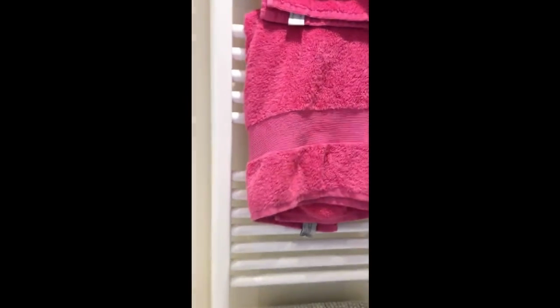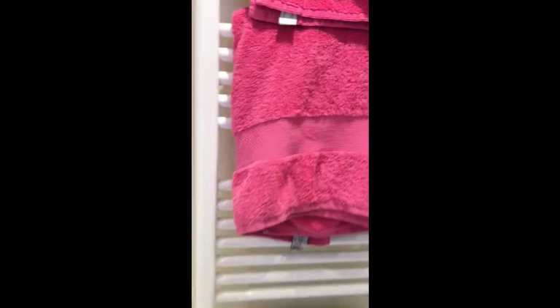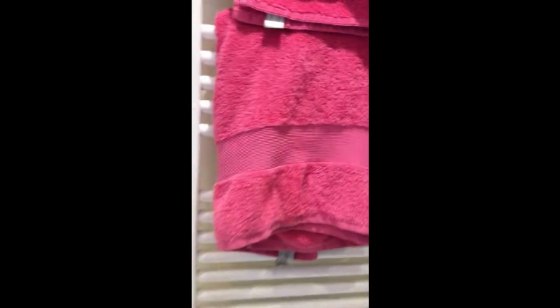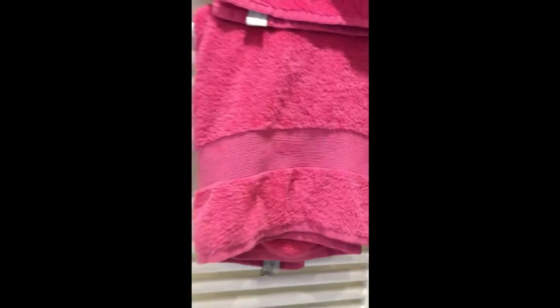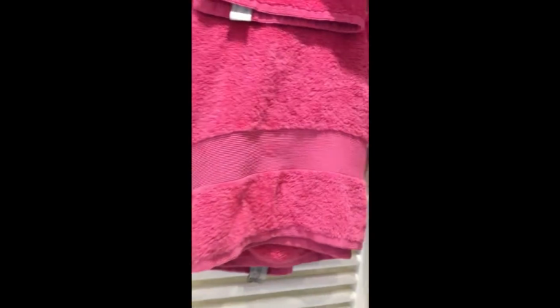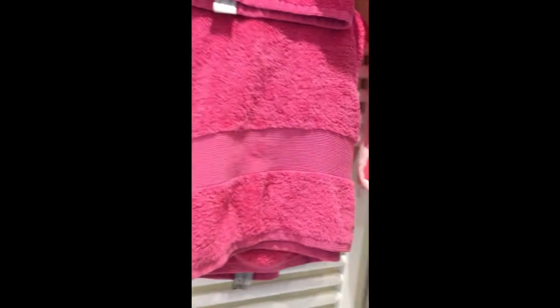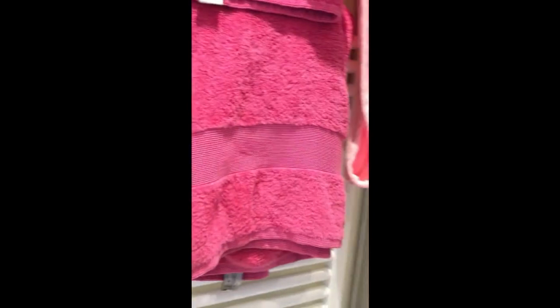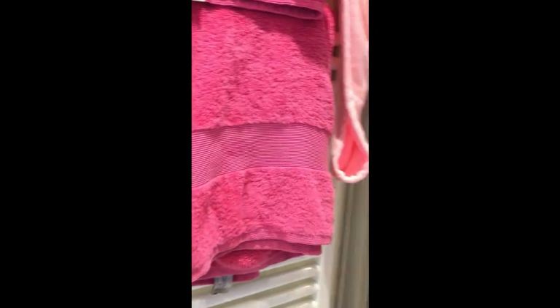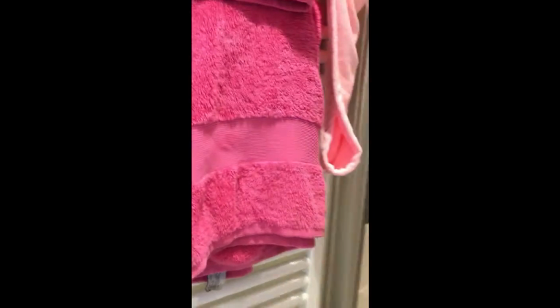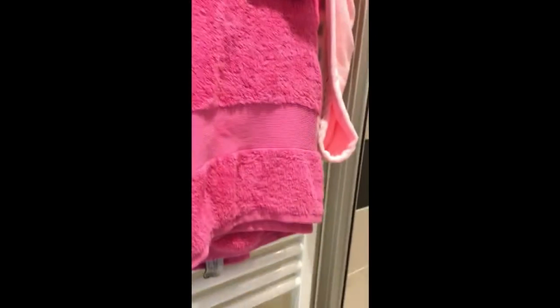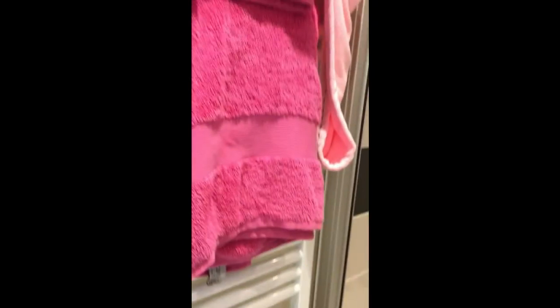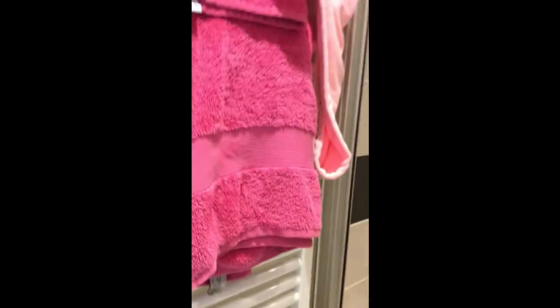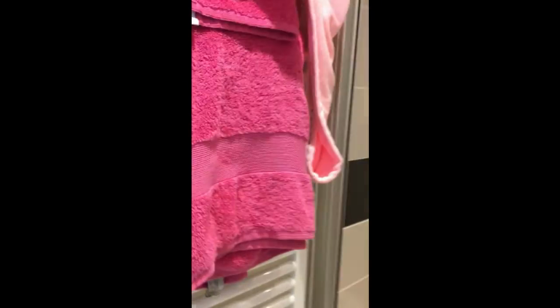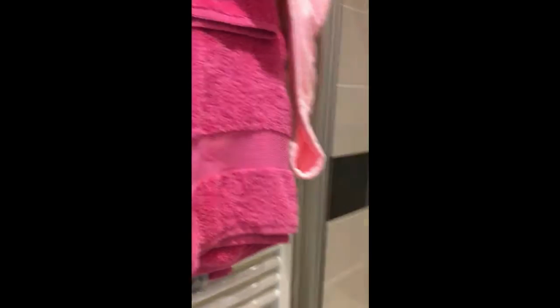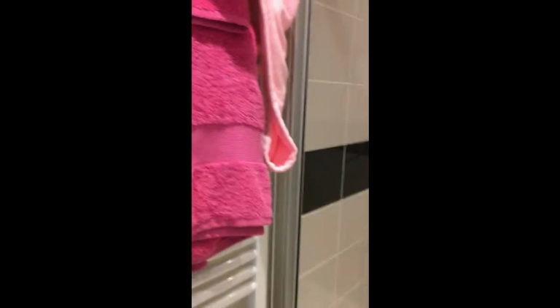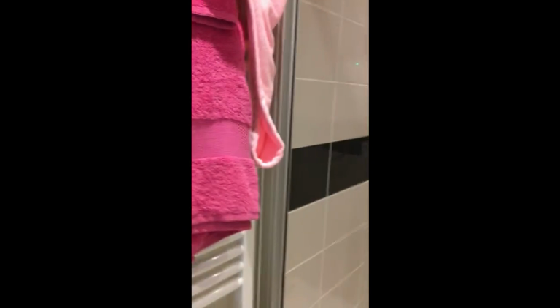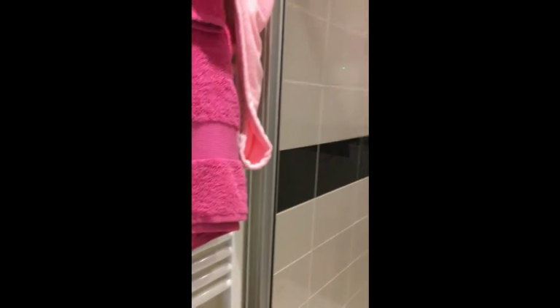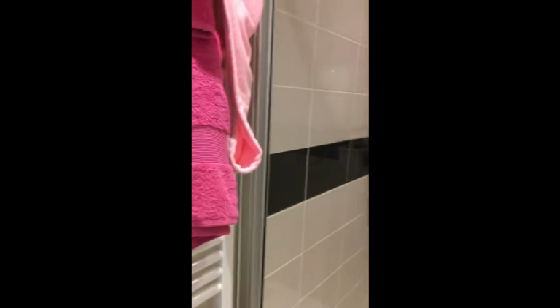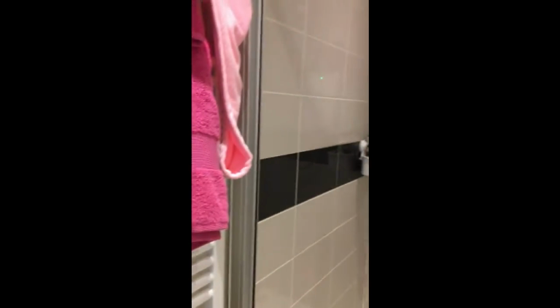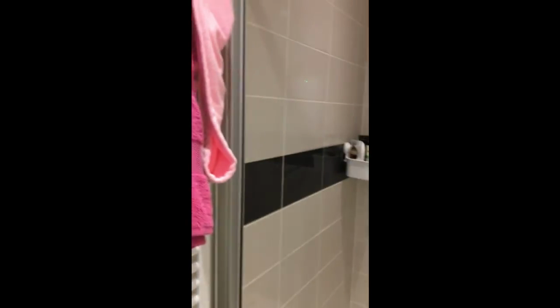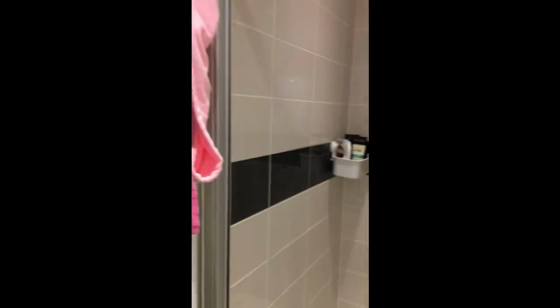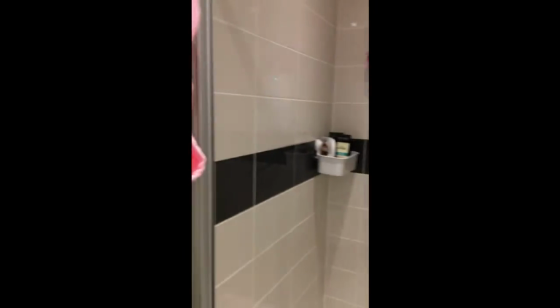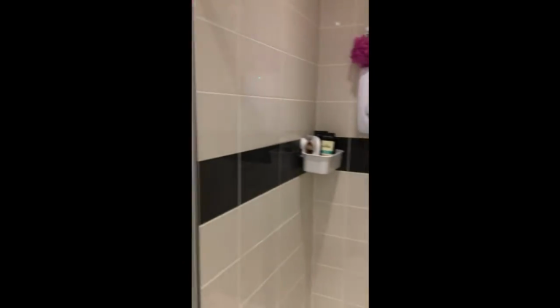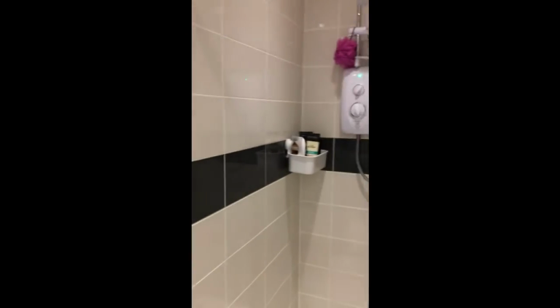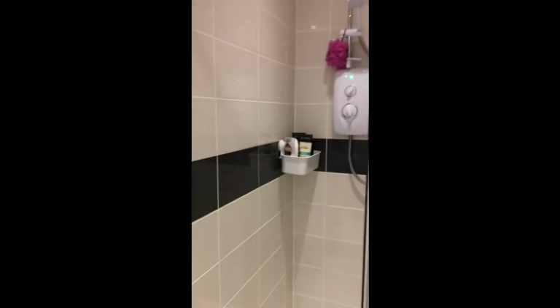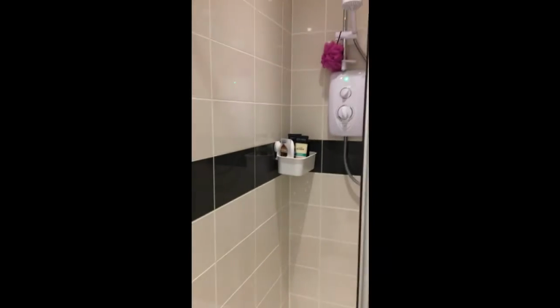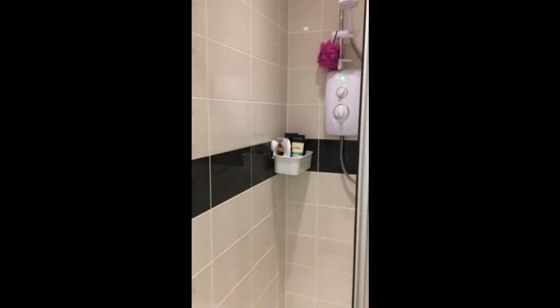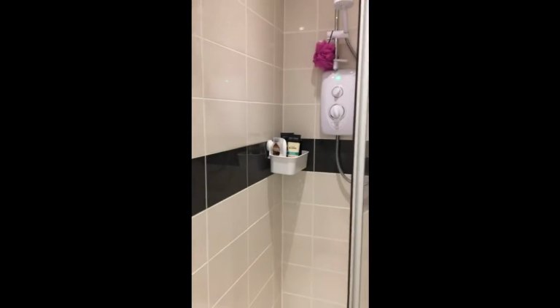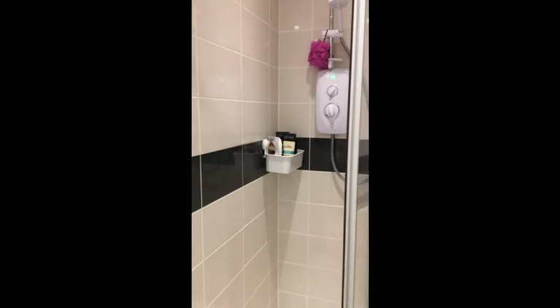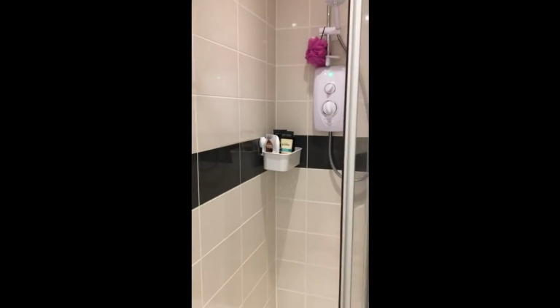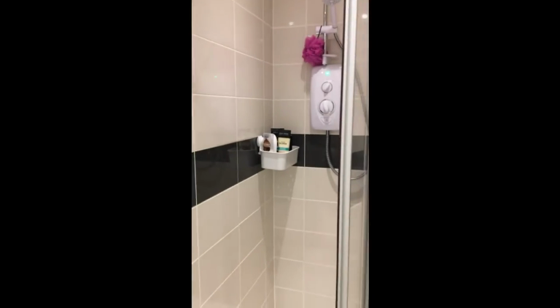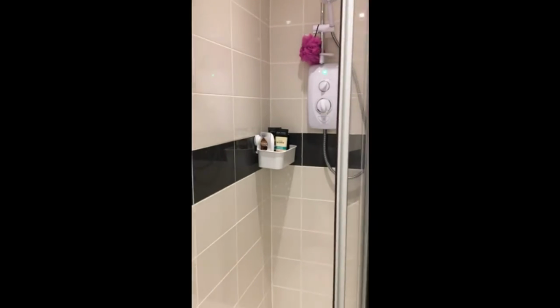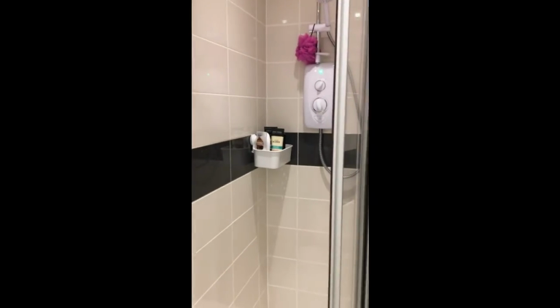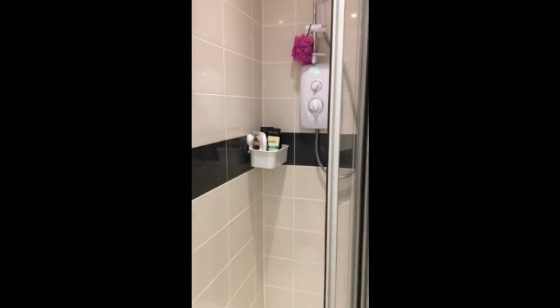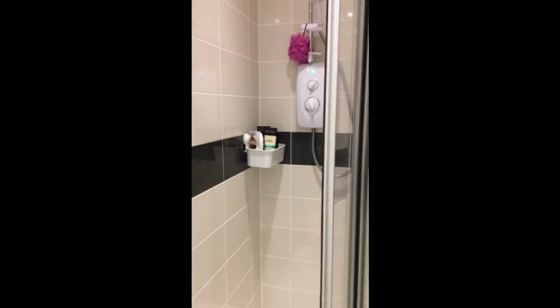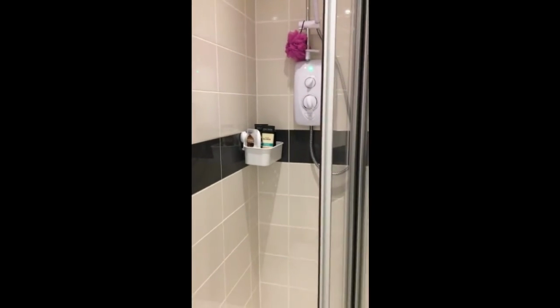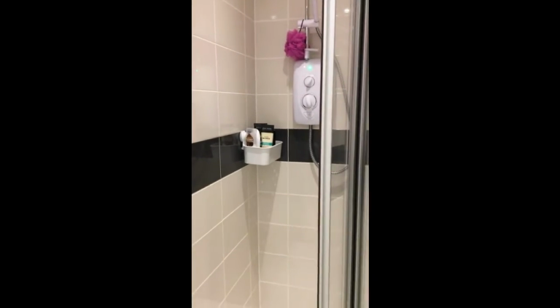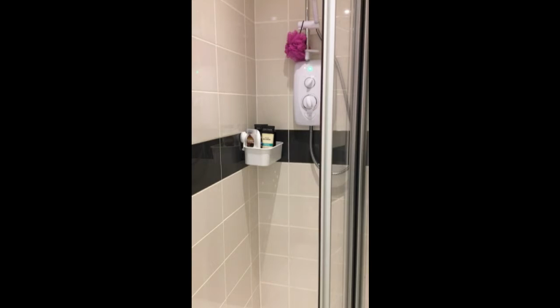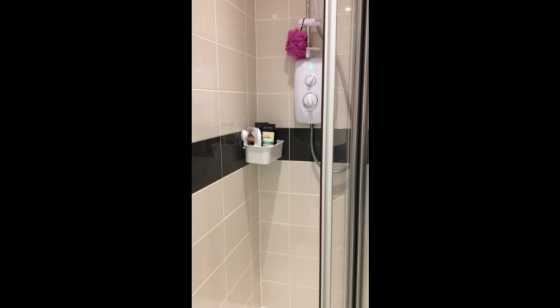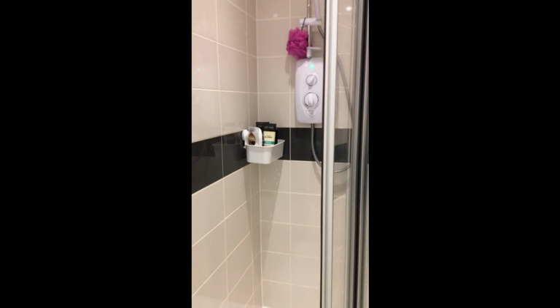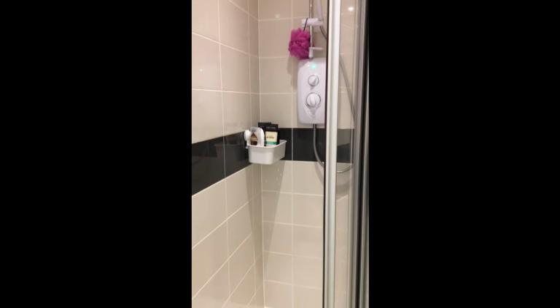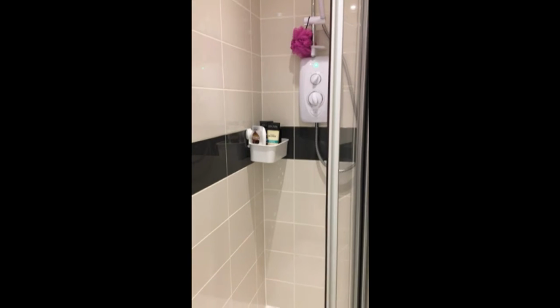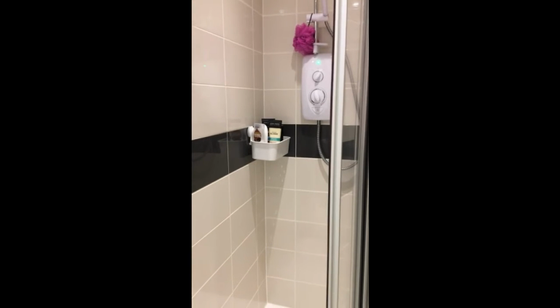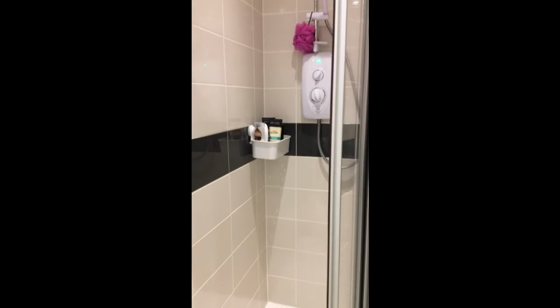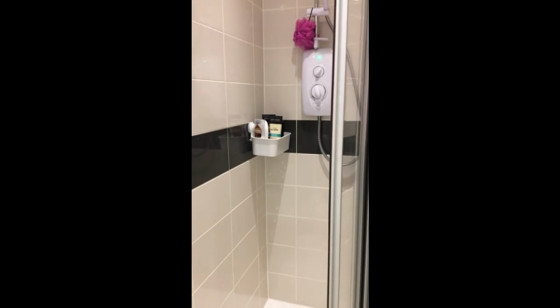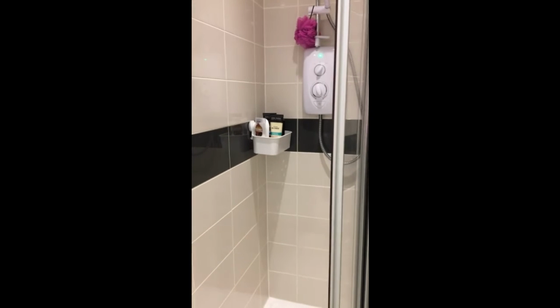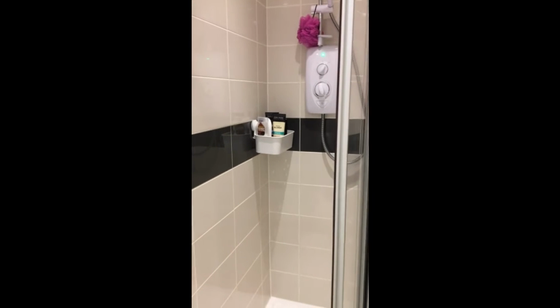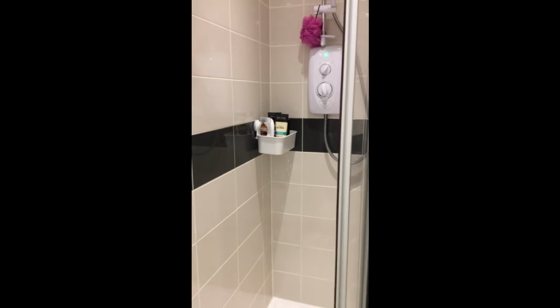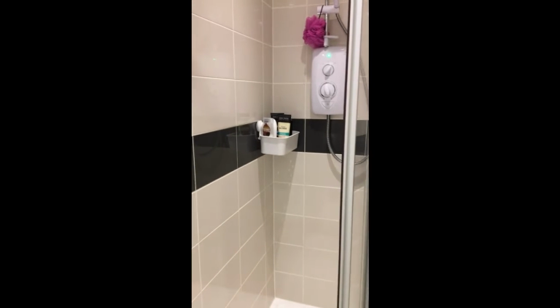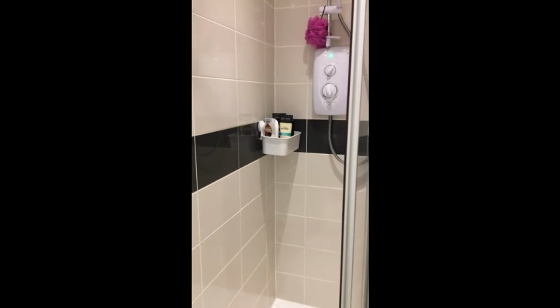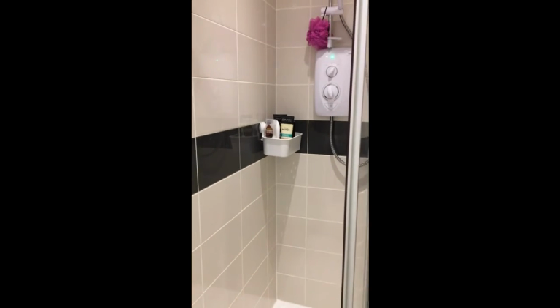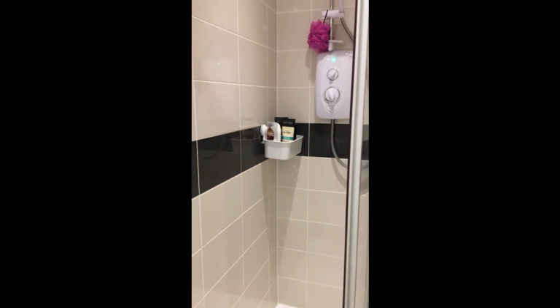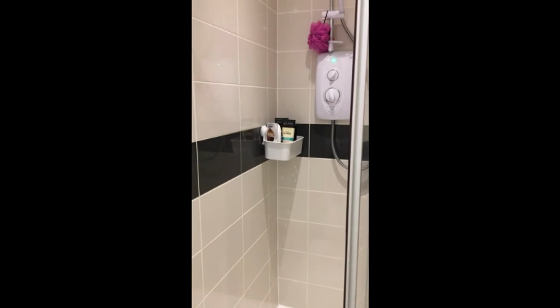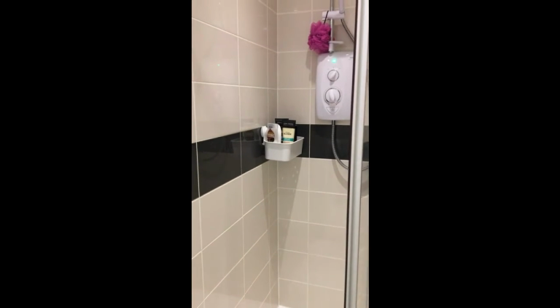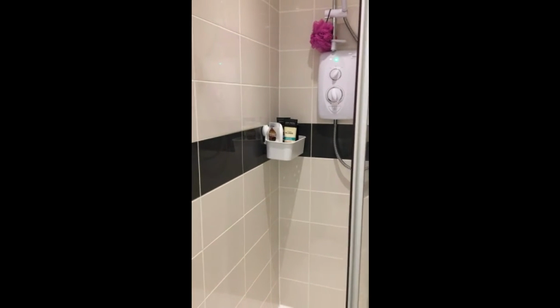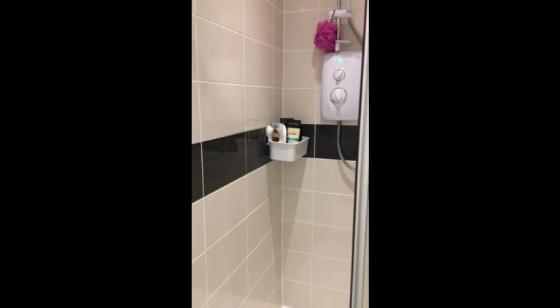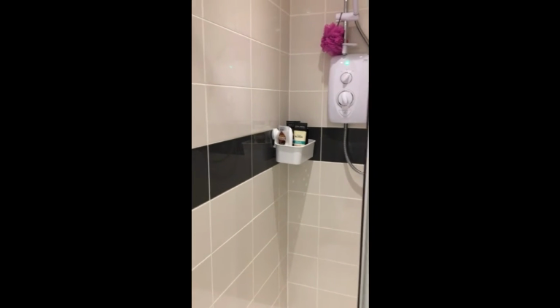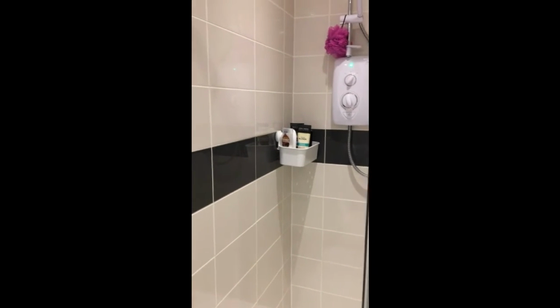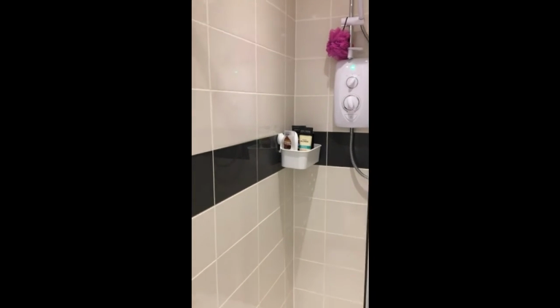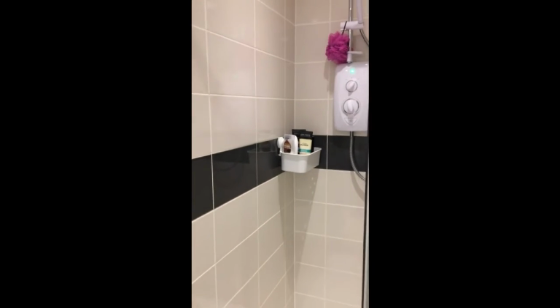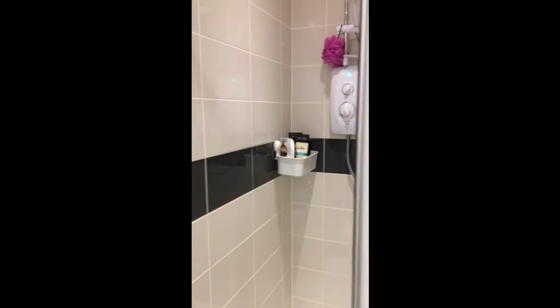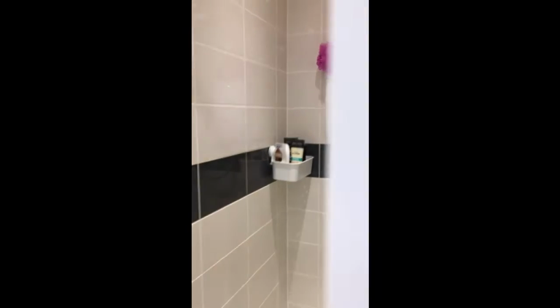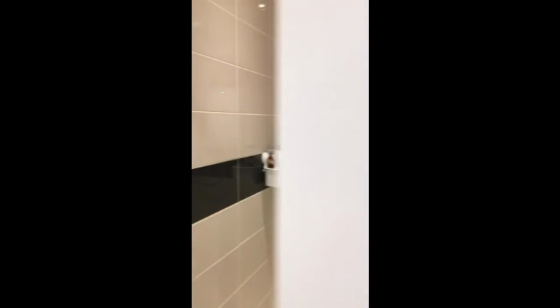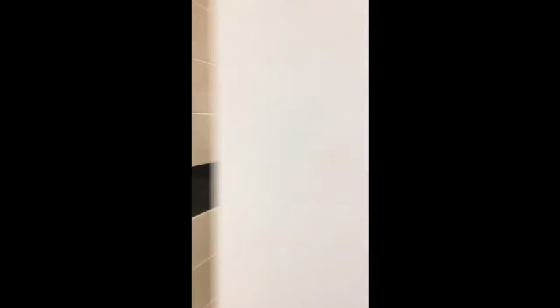The ensuite has a shower cubicle with an electric shower.